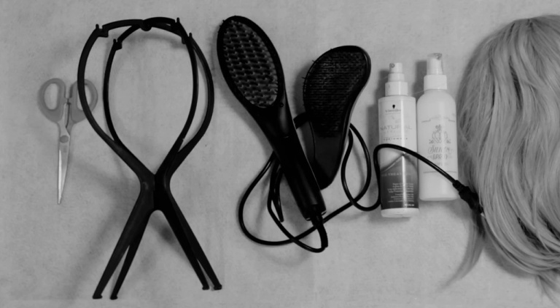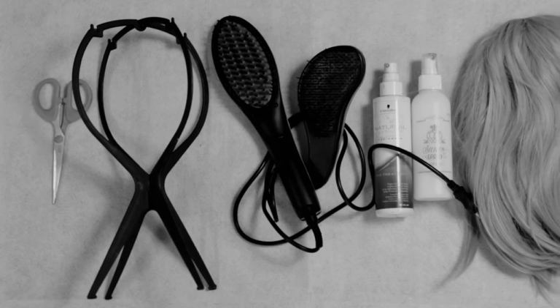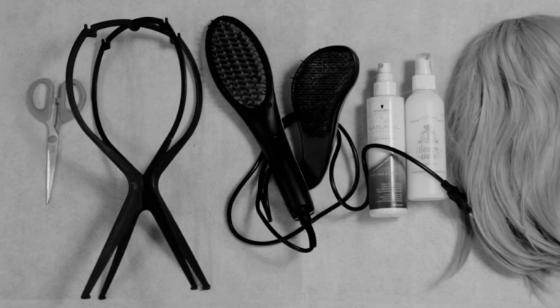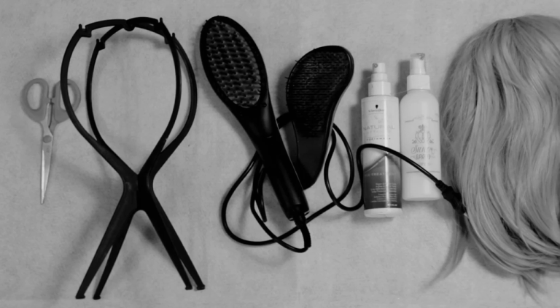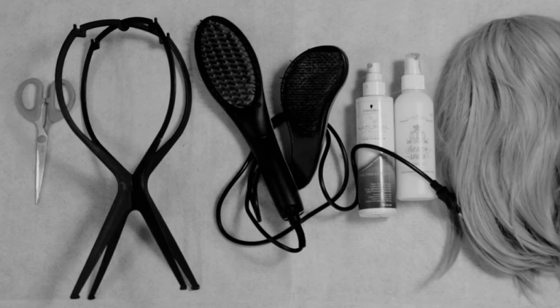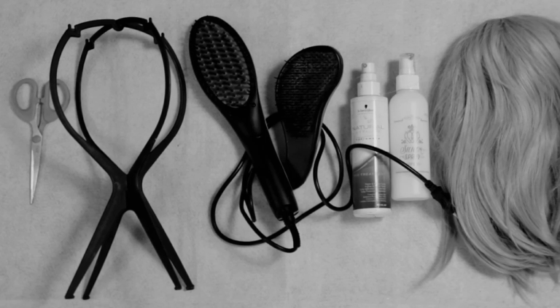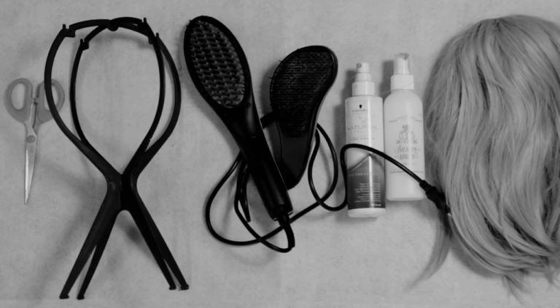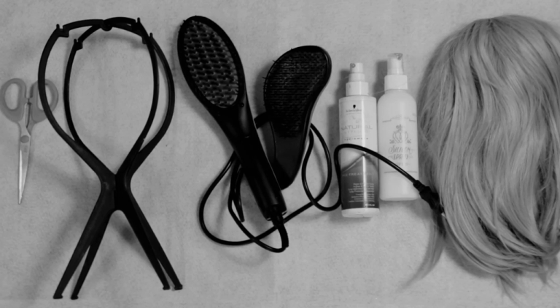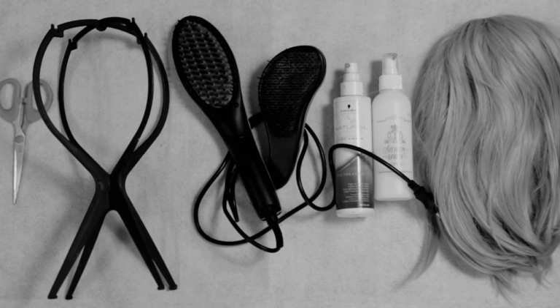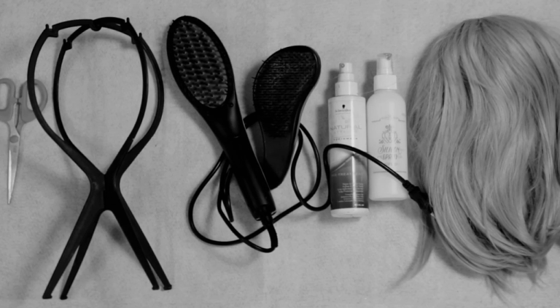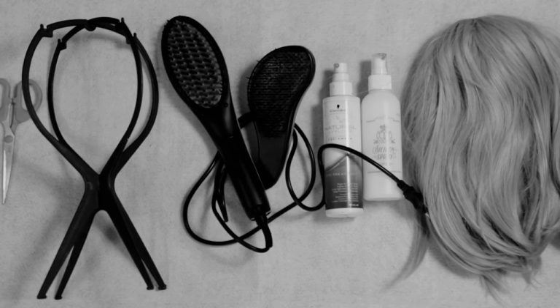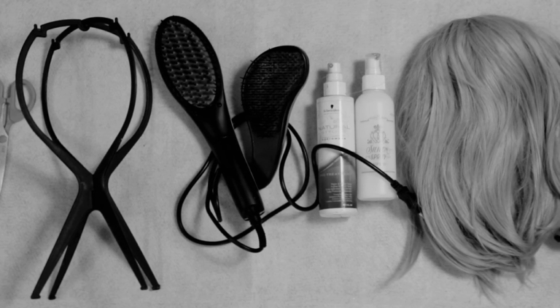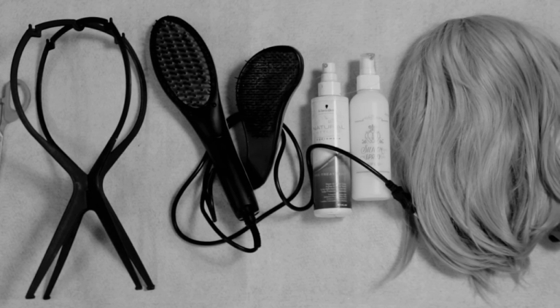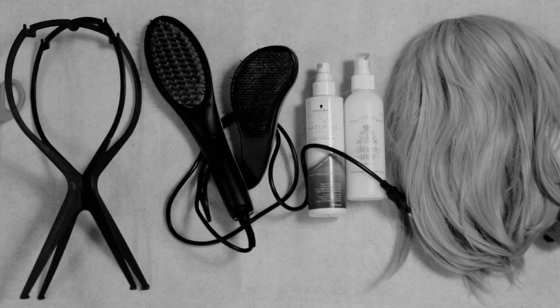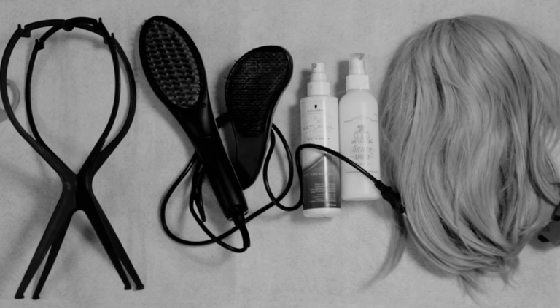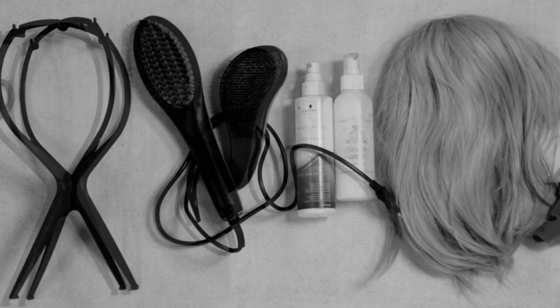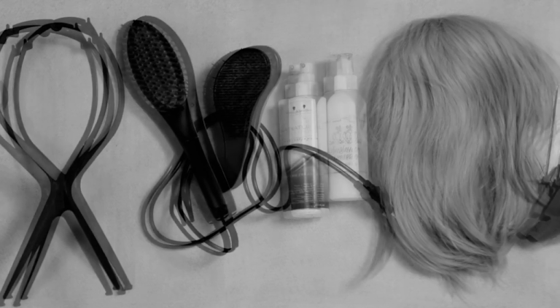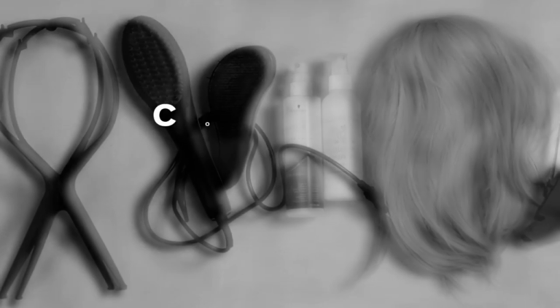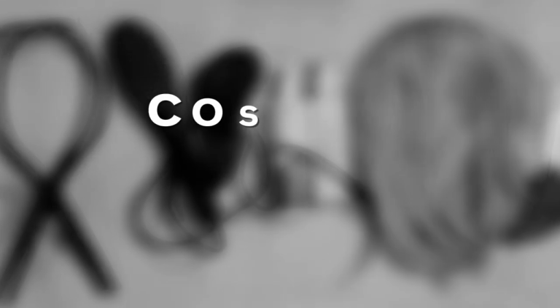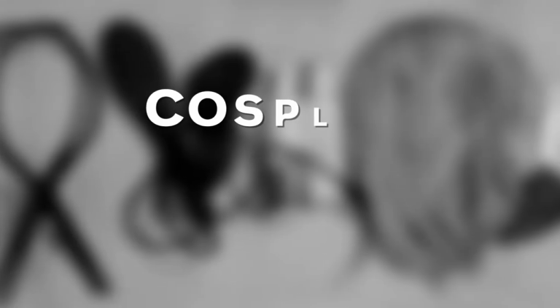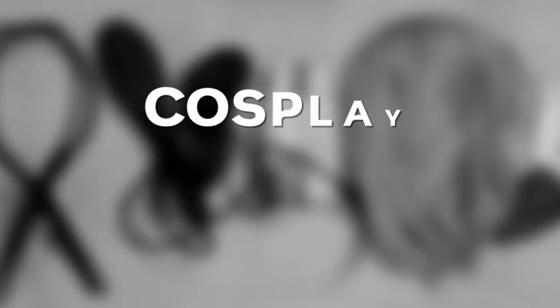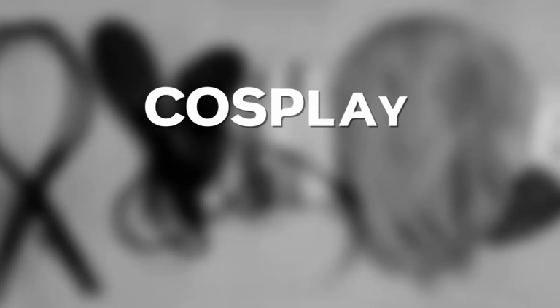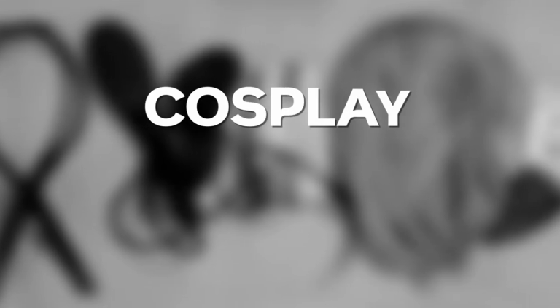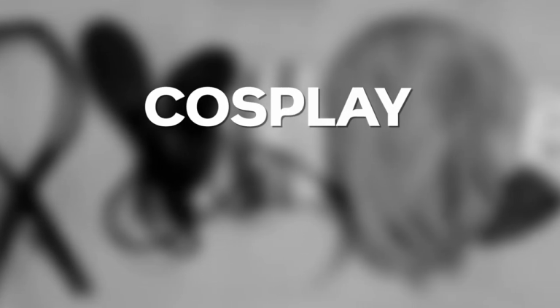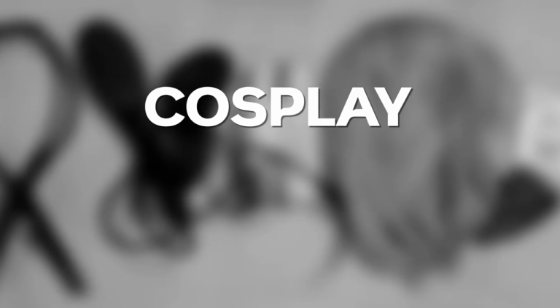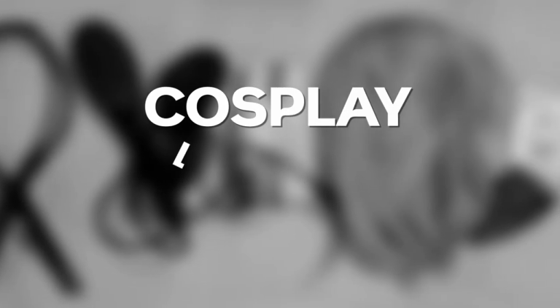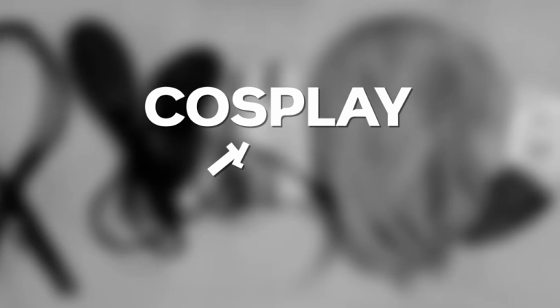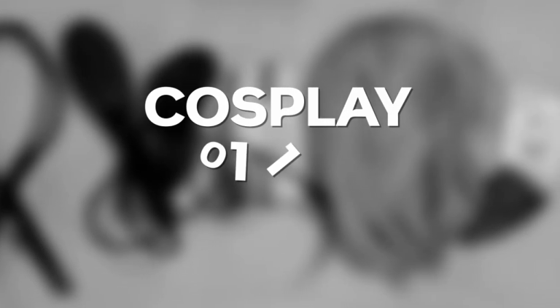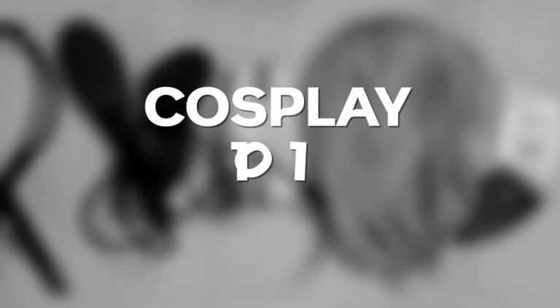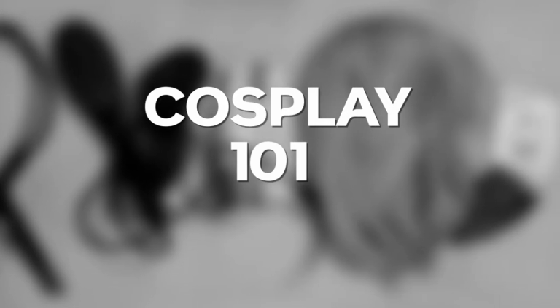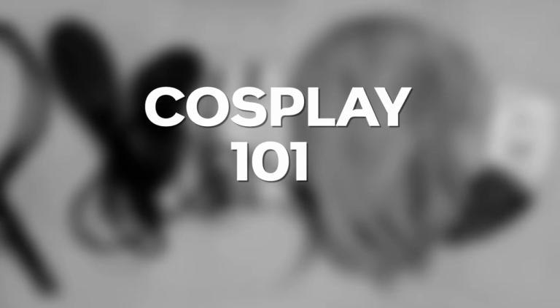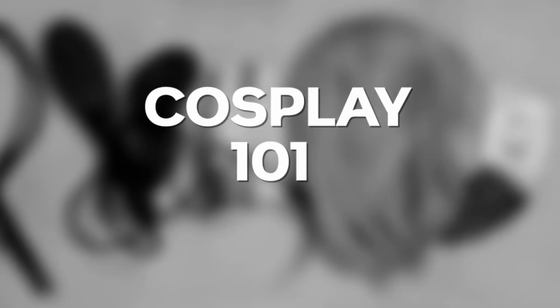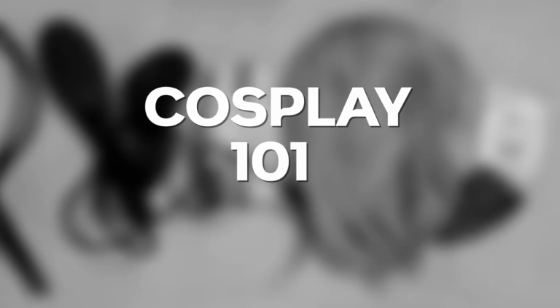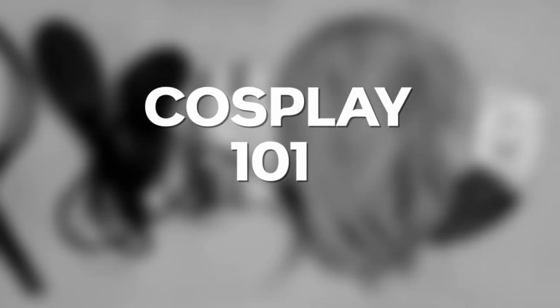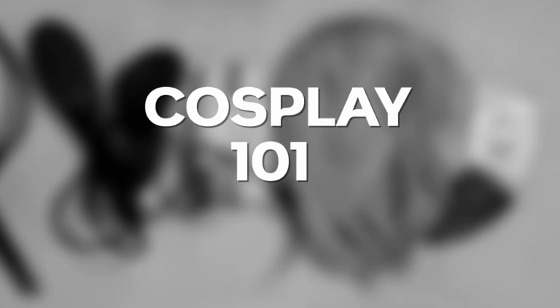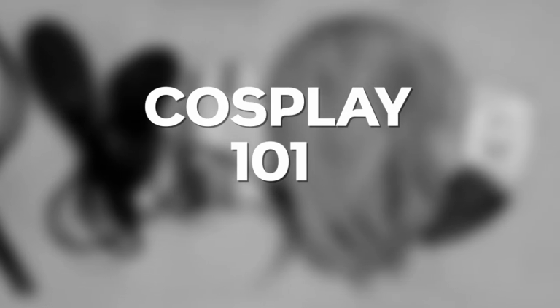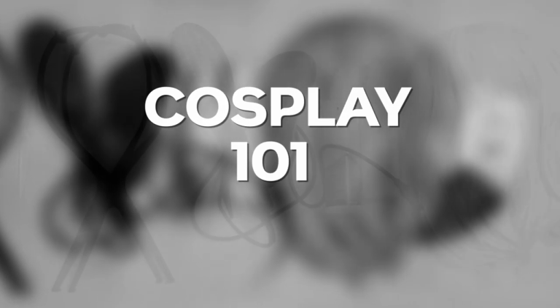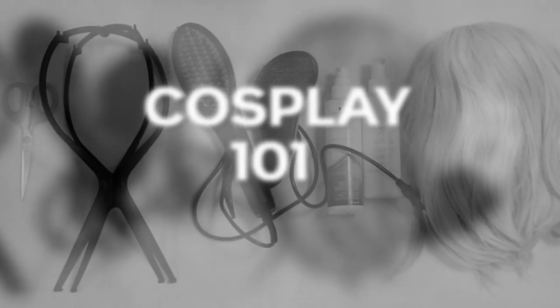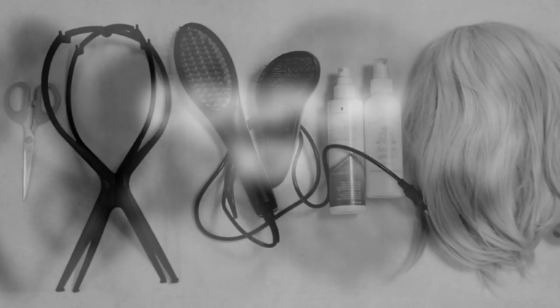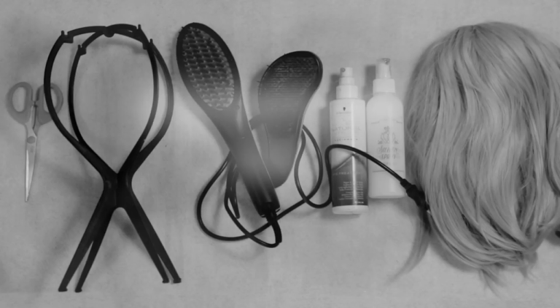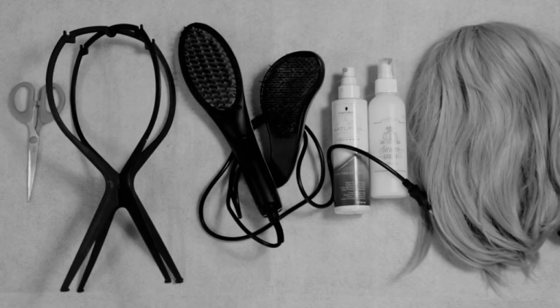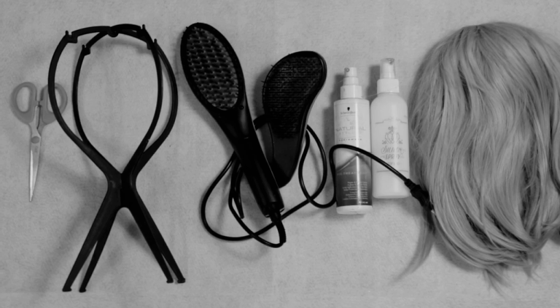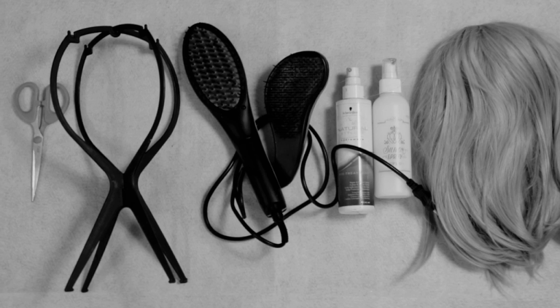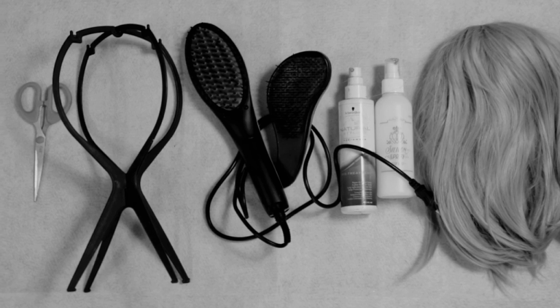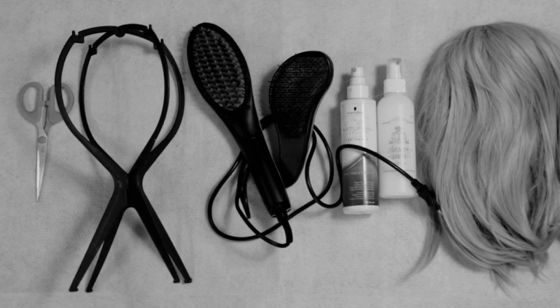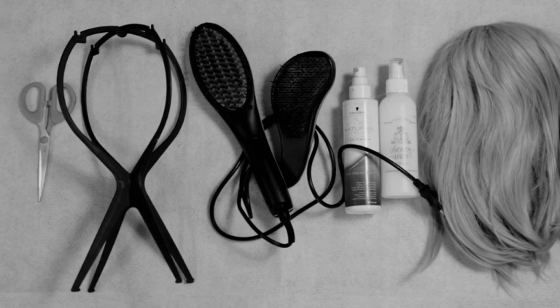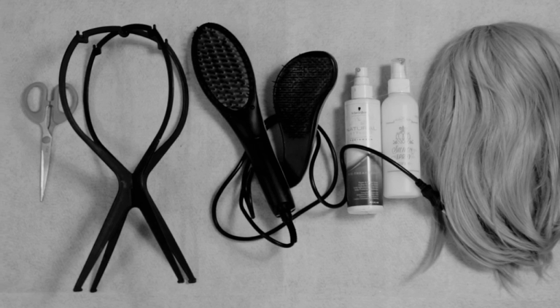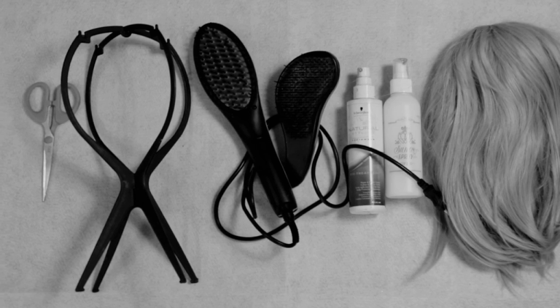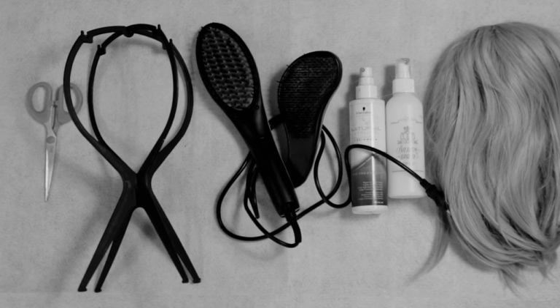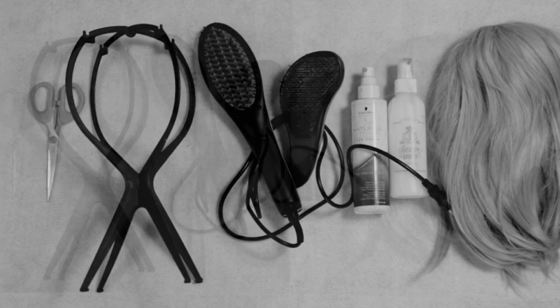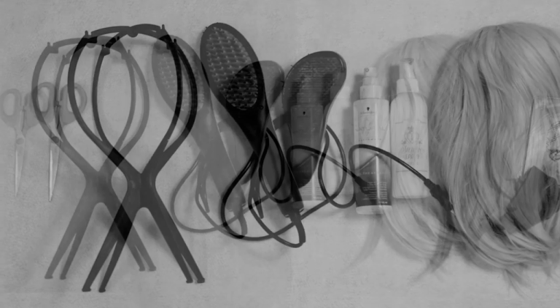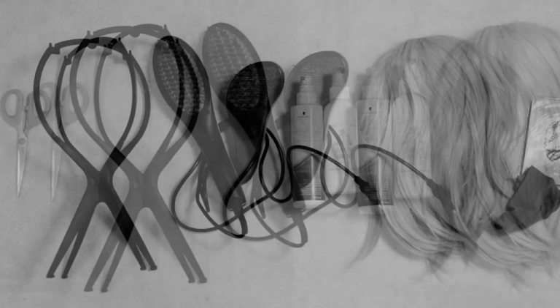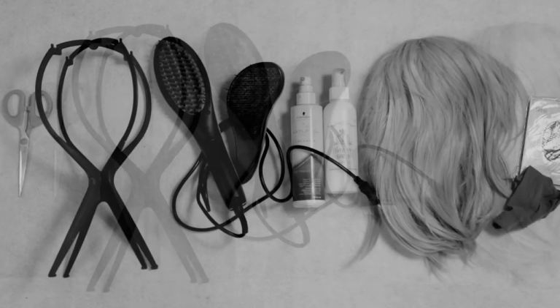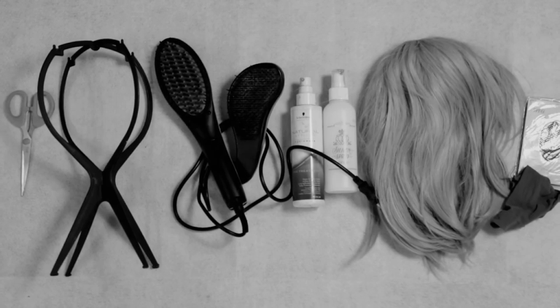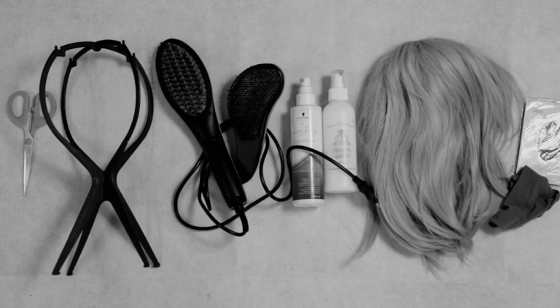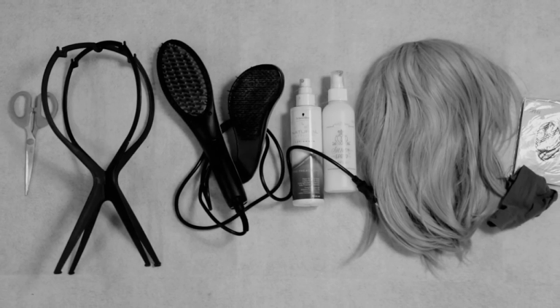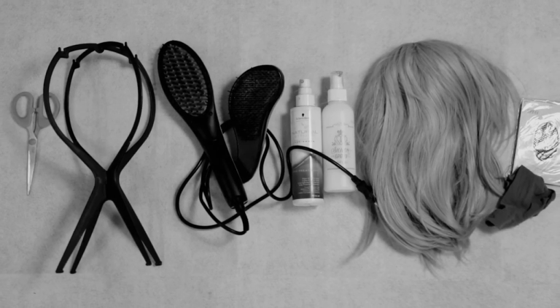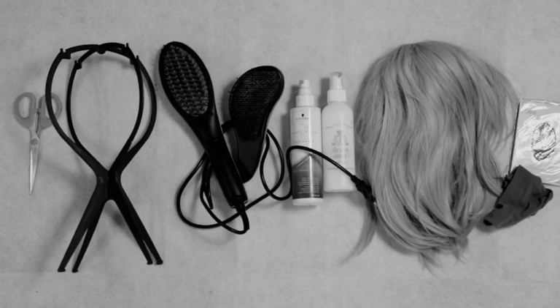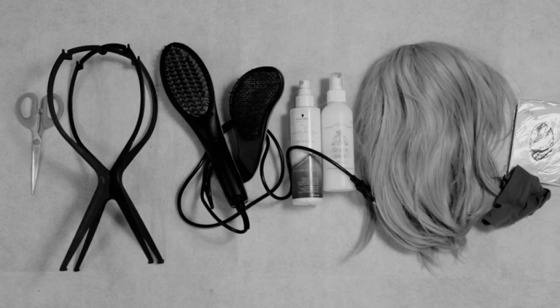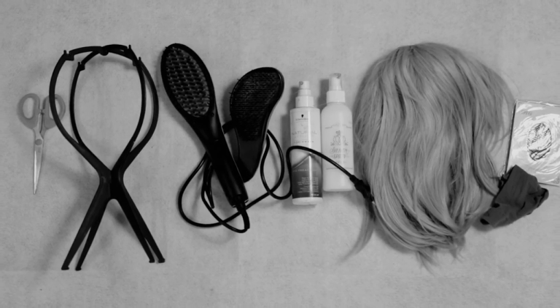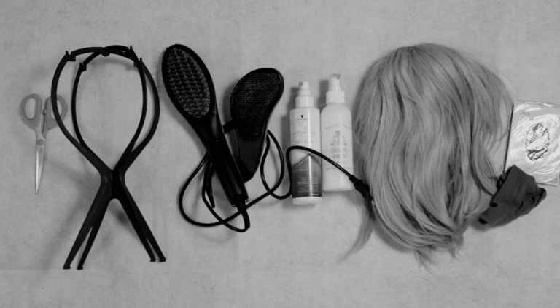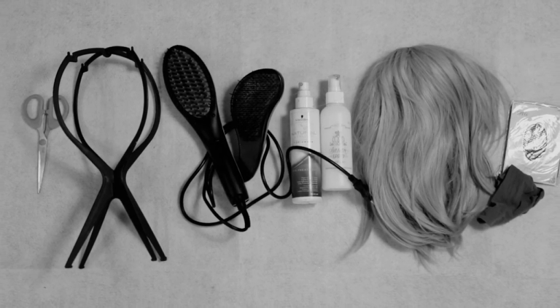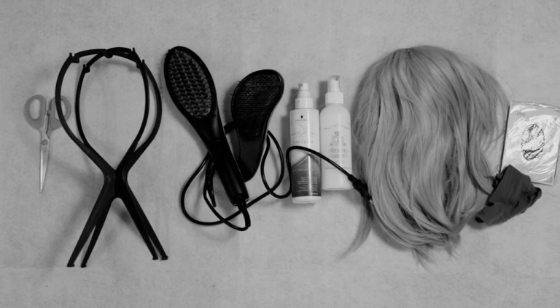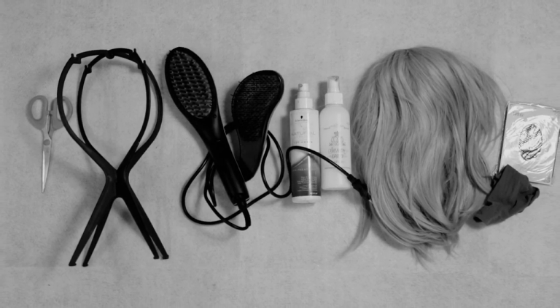Hey guys, welcome back to Cosplay Genie and this is Cosplay 101. Today we're going to talk about wig styling and the tools you need to style your cosplay wig.